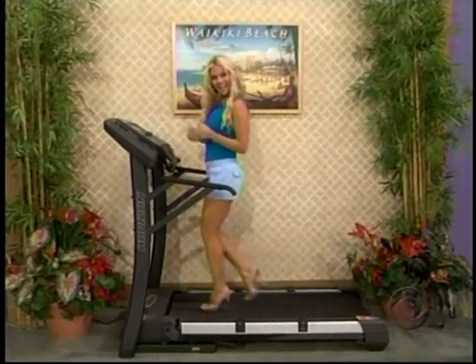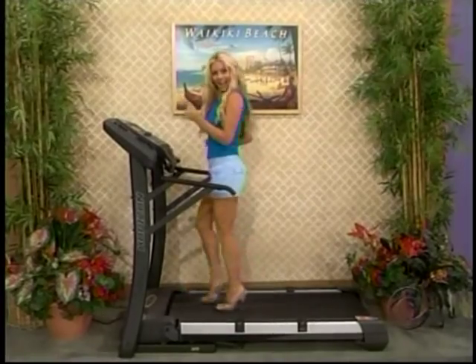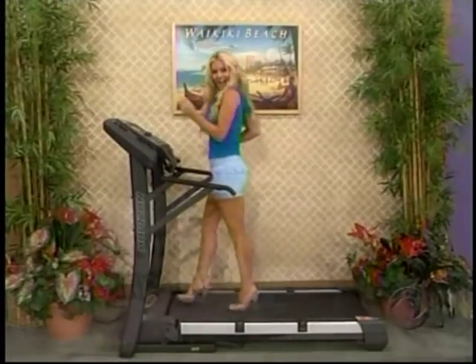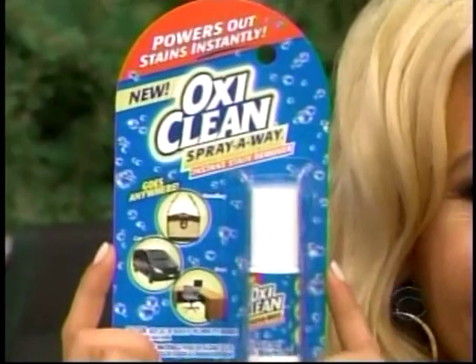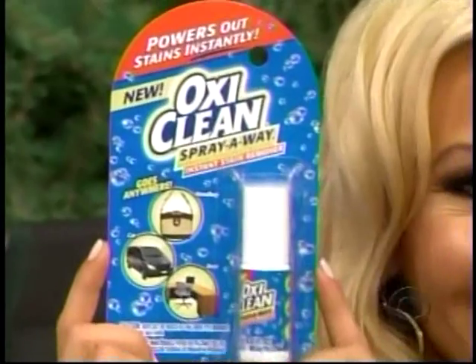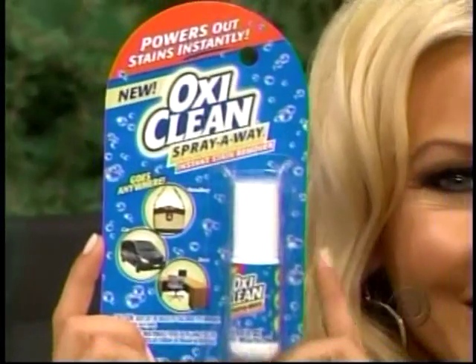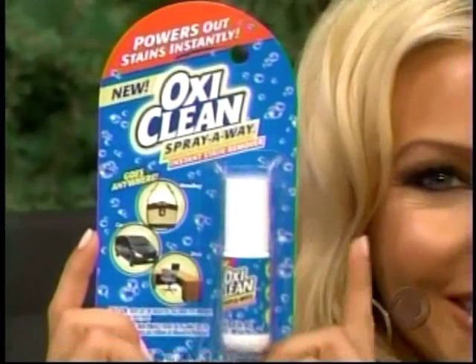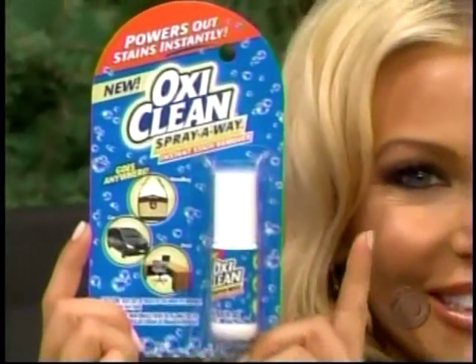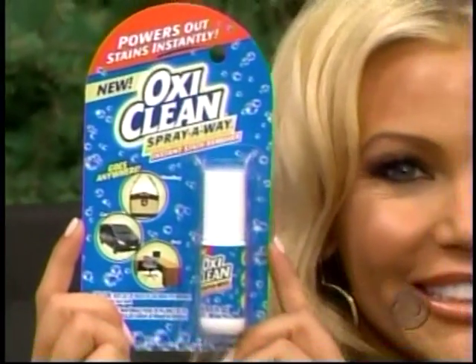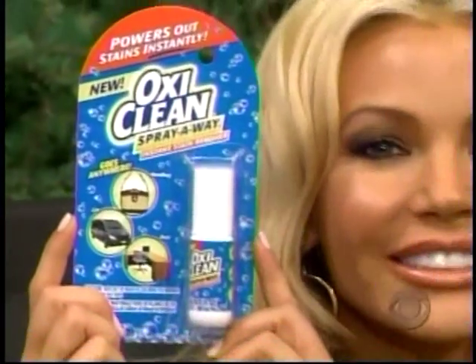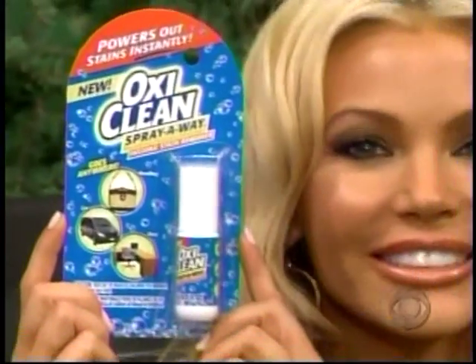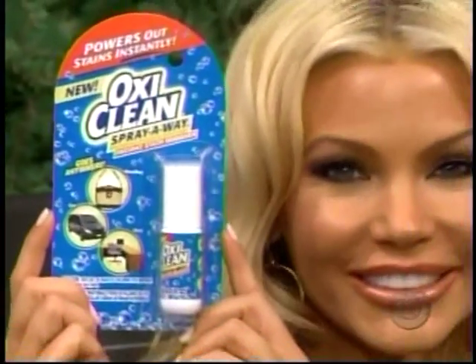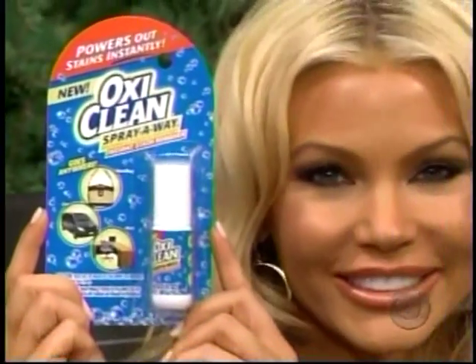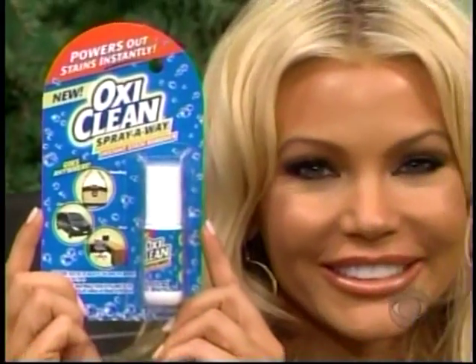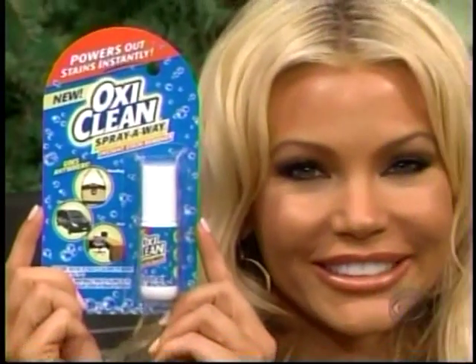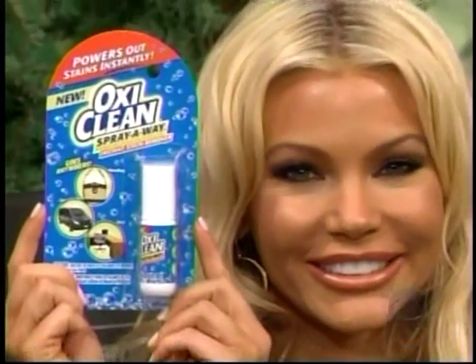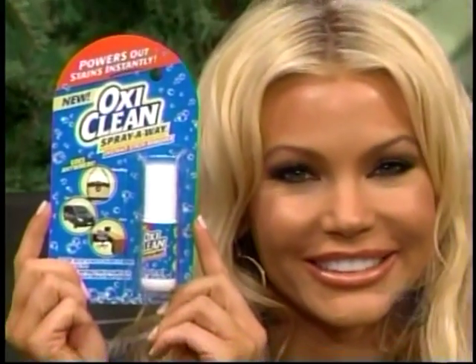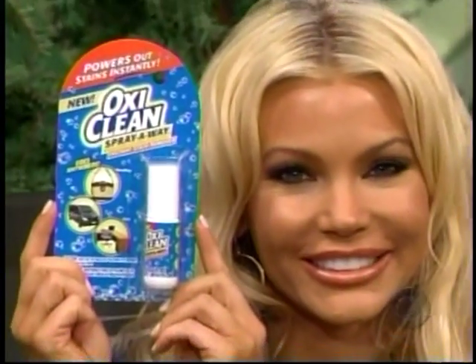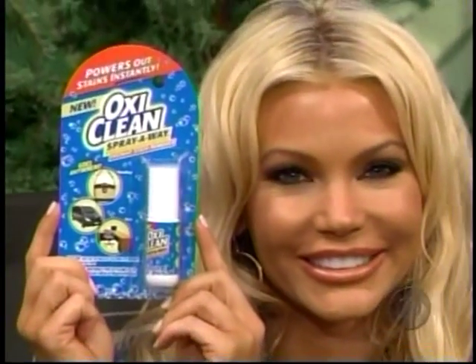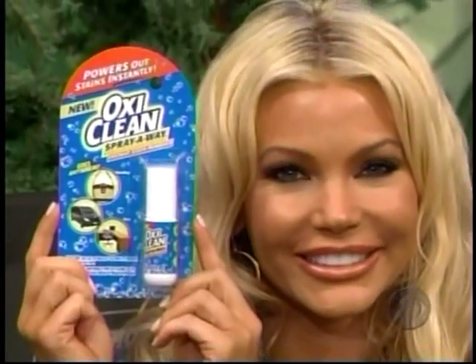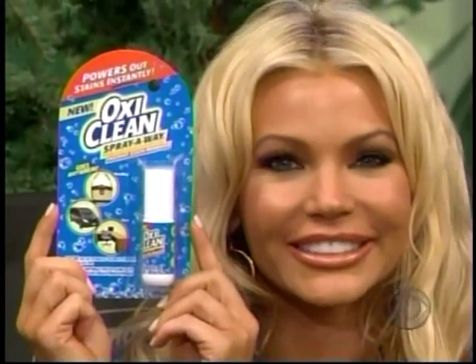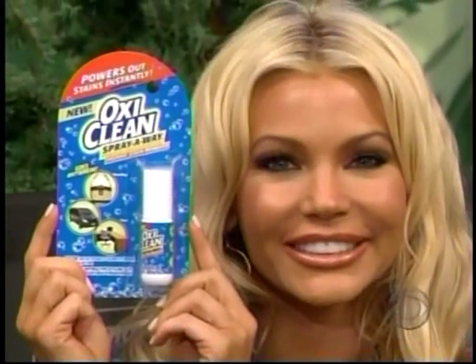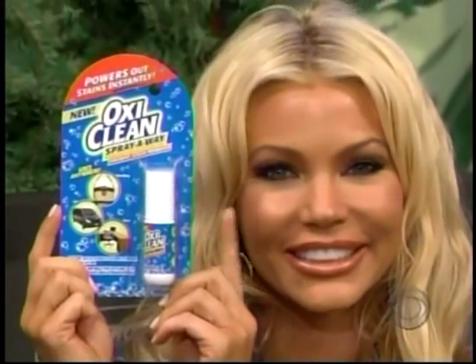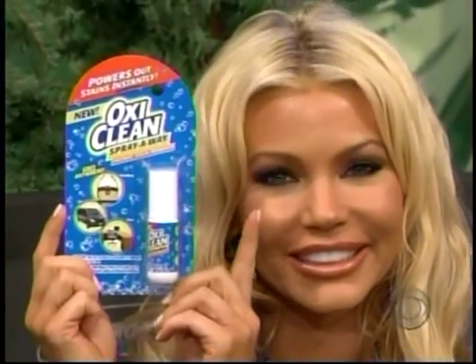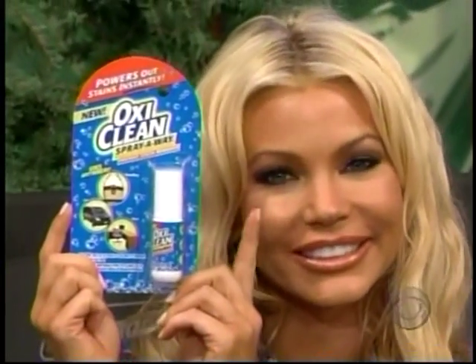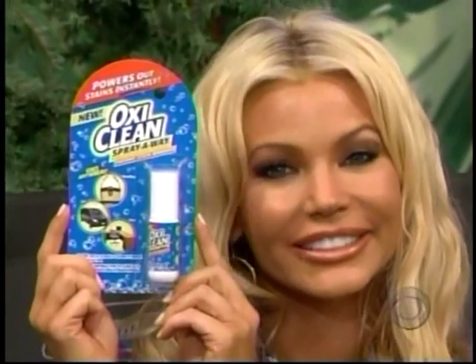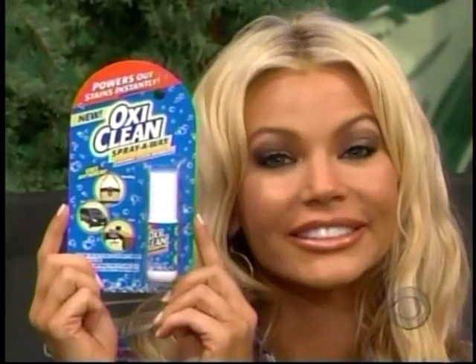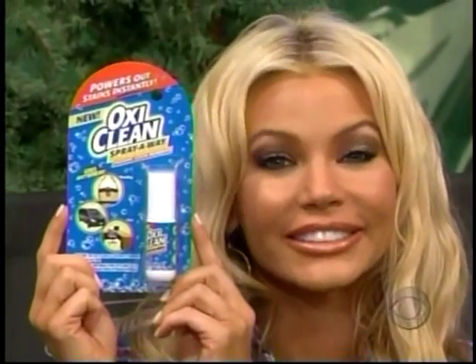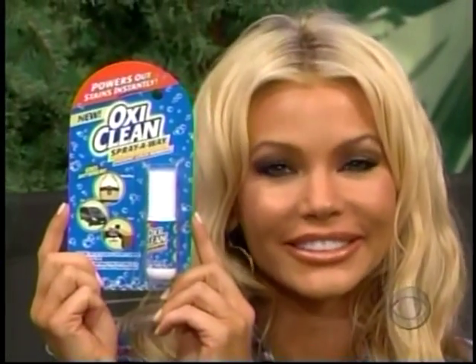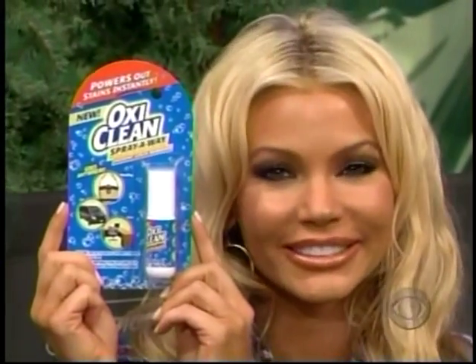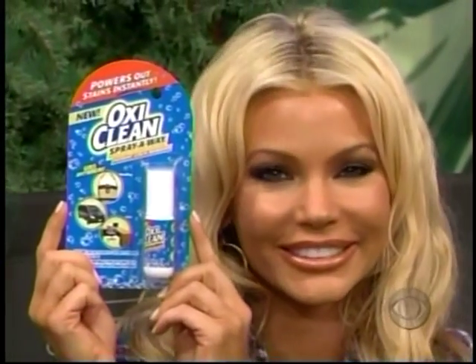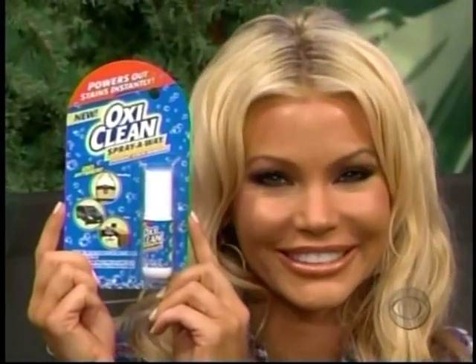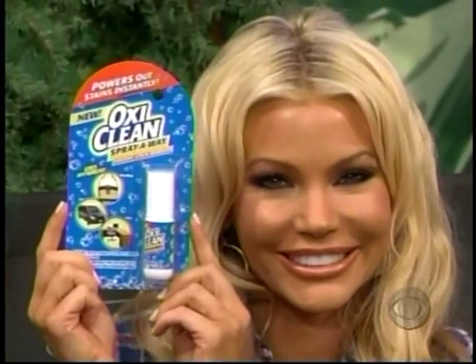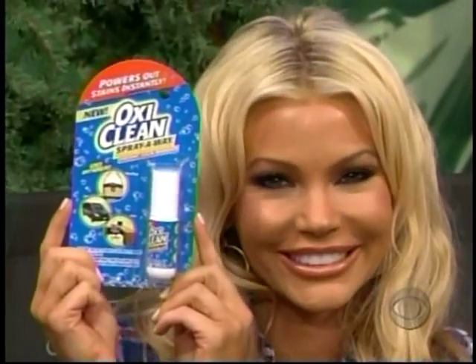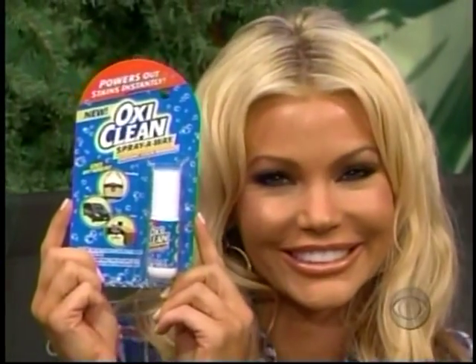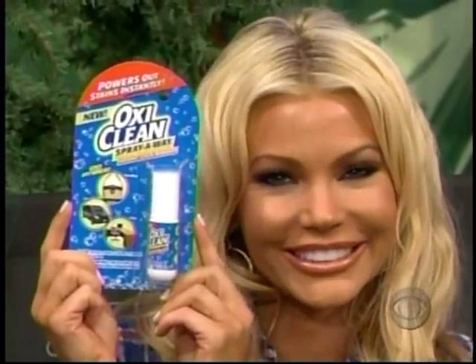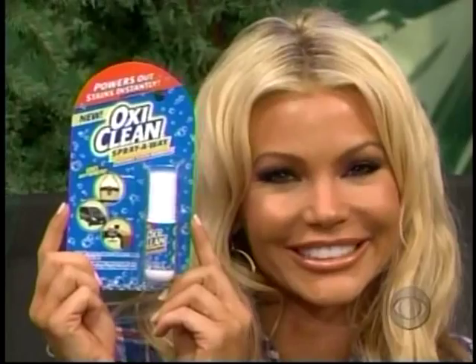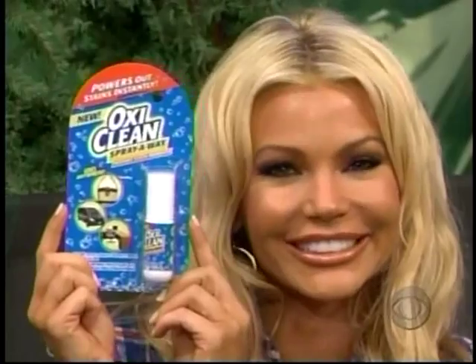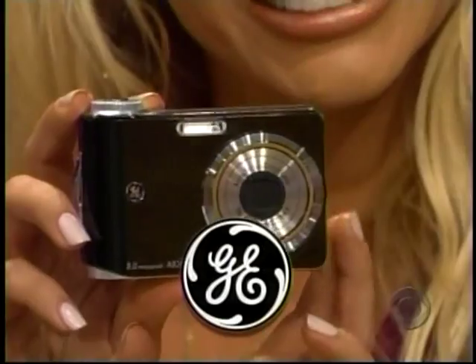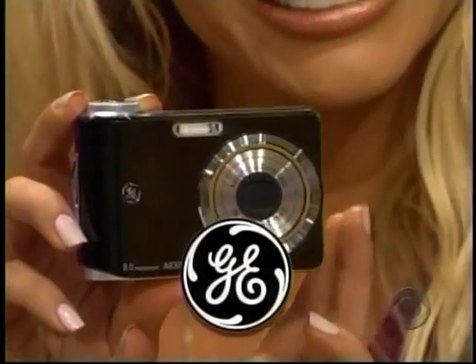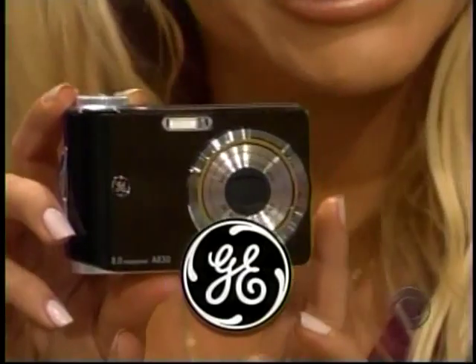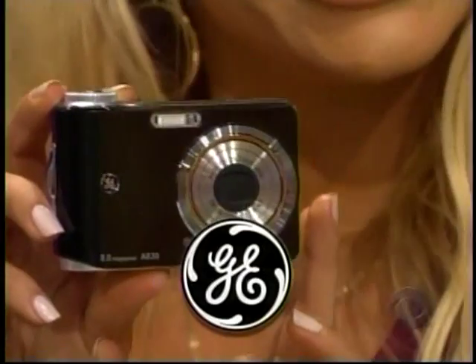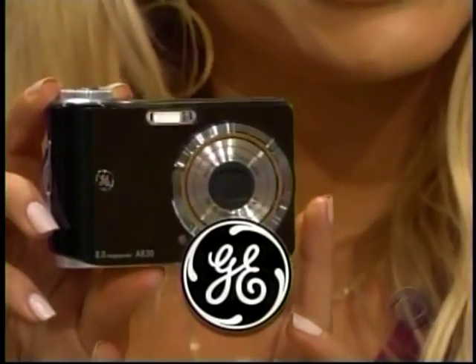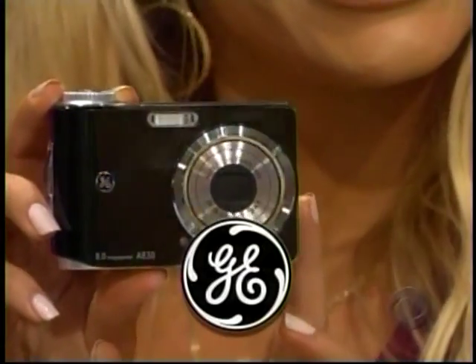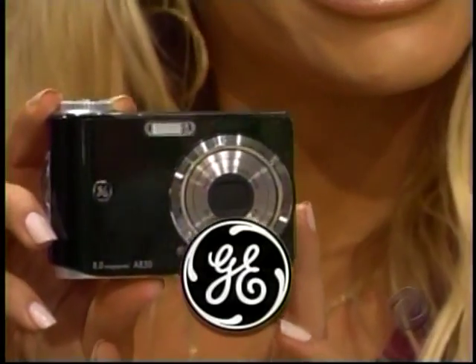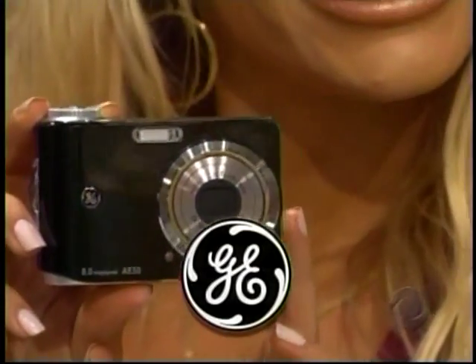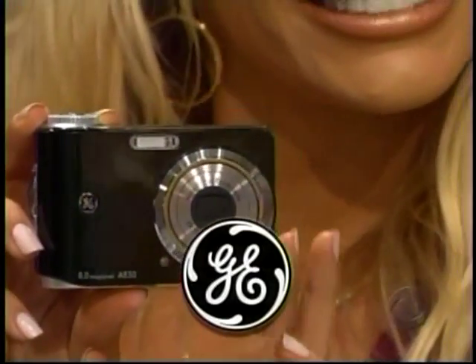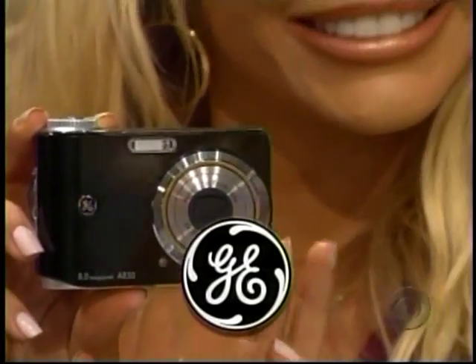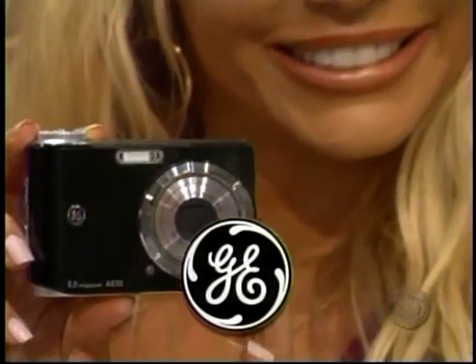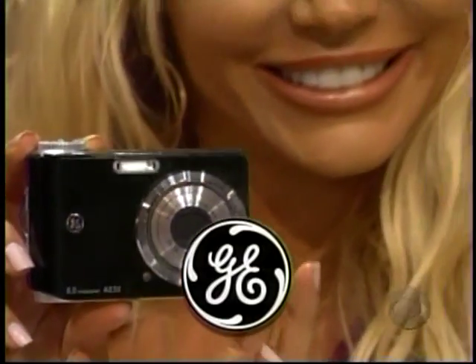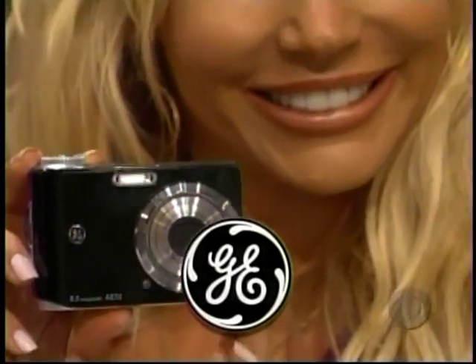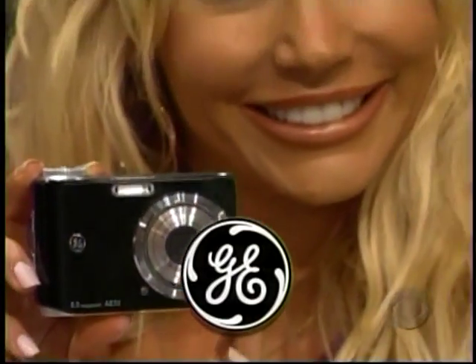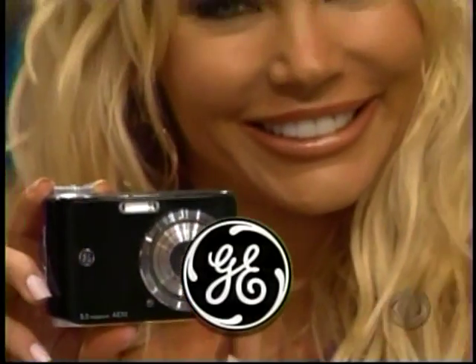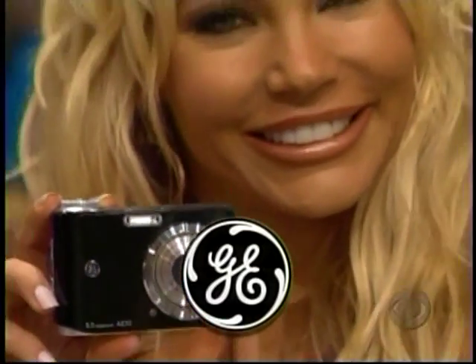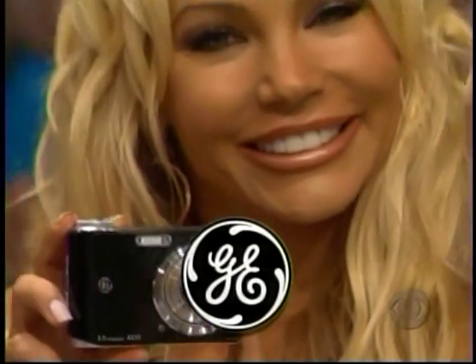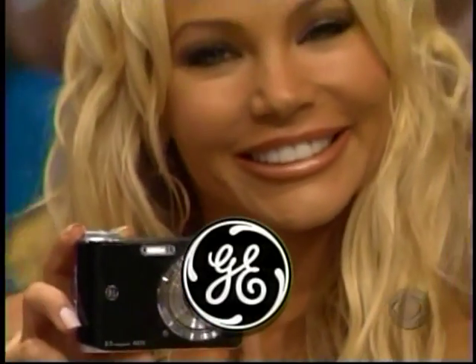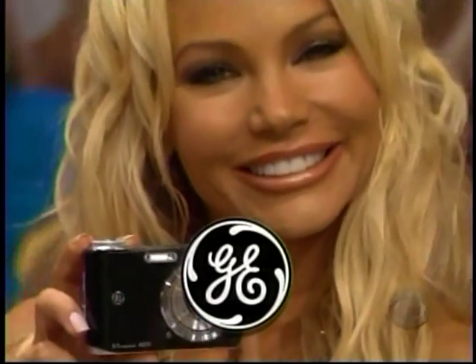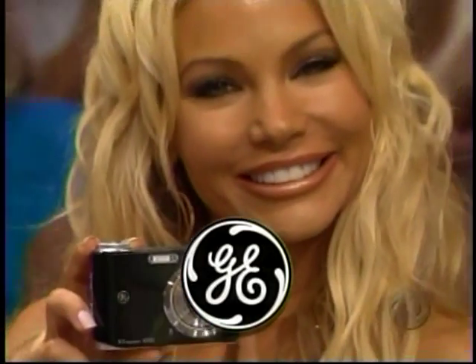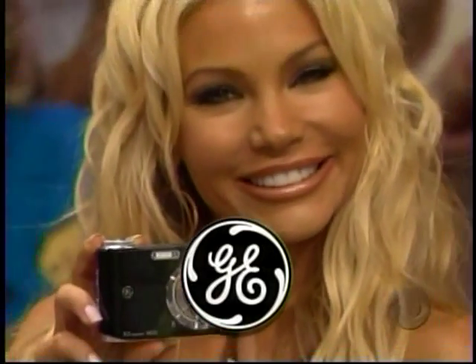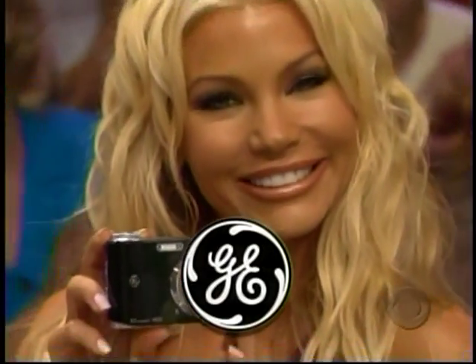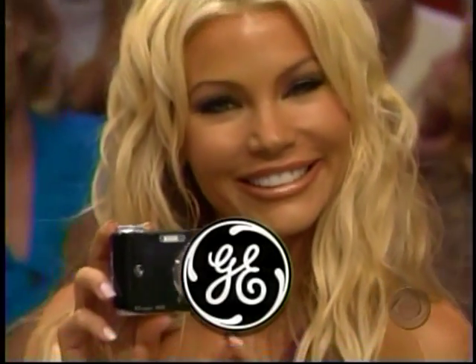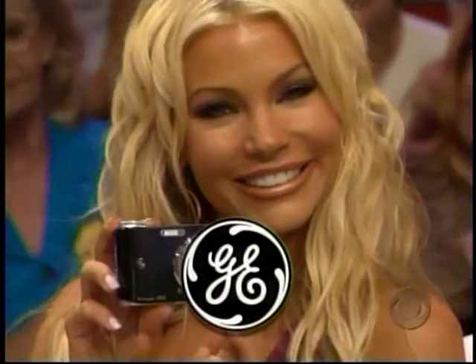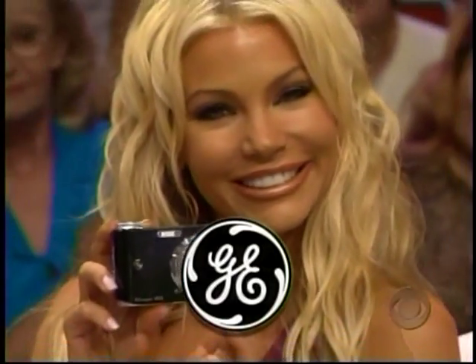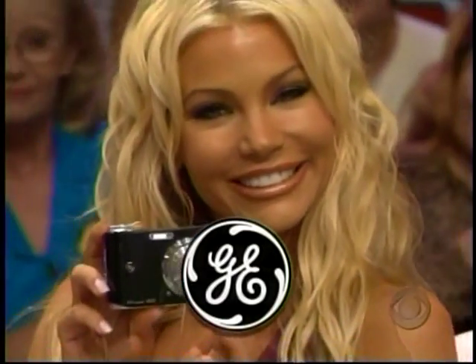Wherever you go, new OxiClean Spray Away powers out stains instantly! Great pictures are yours with the new GE digital cameras!